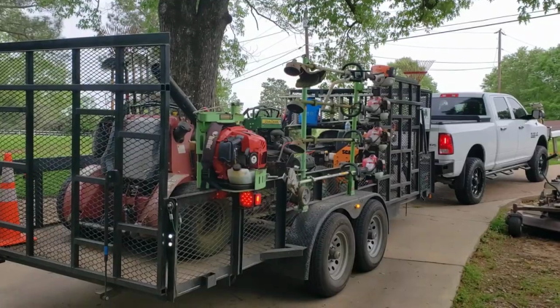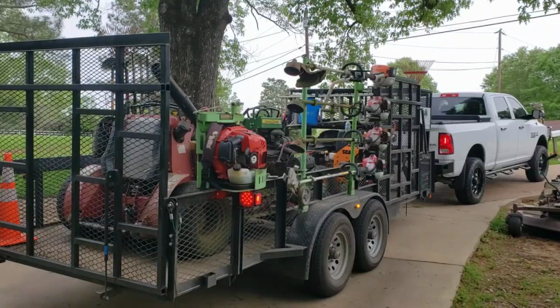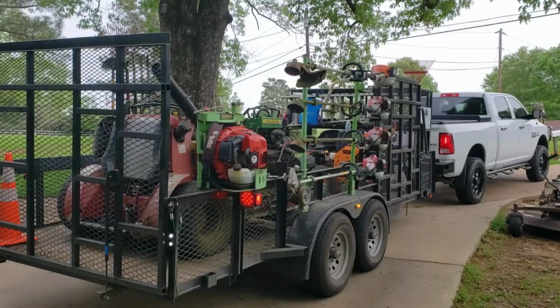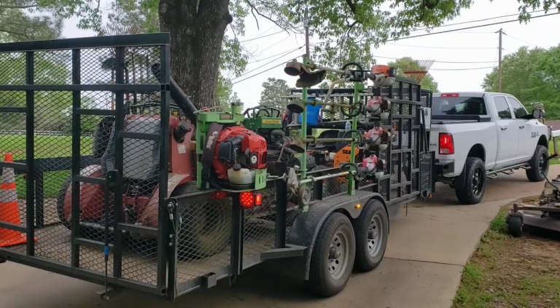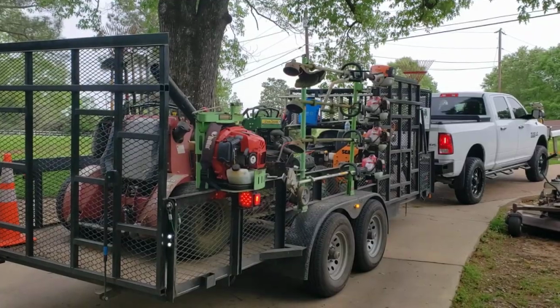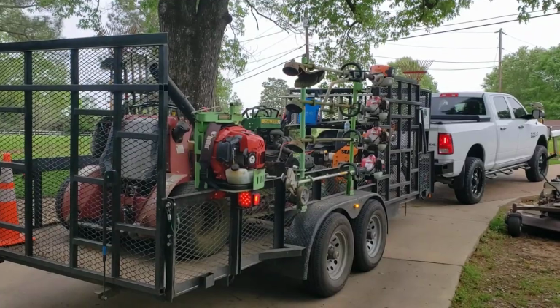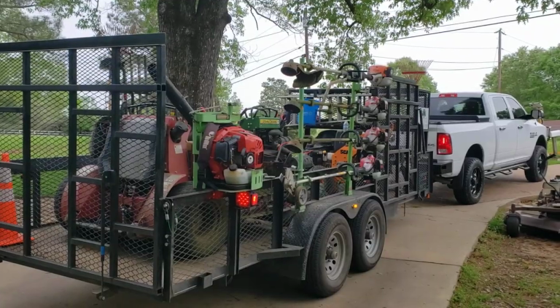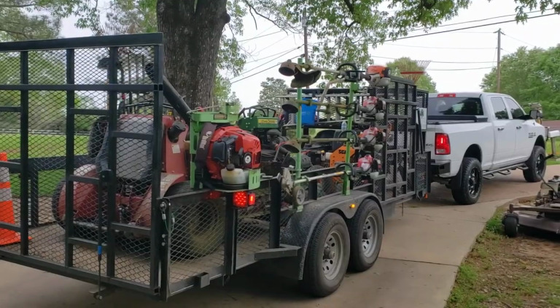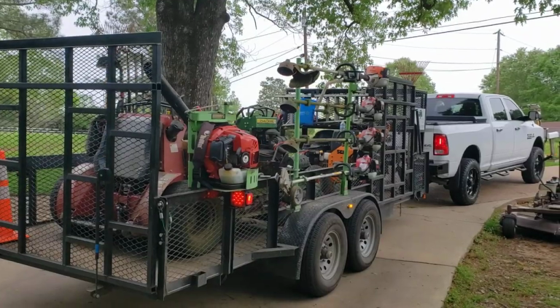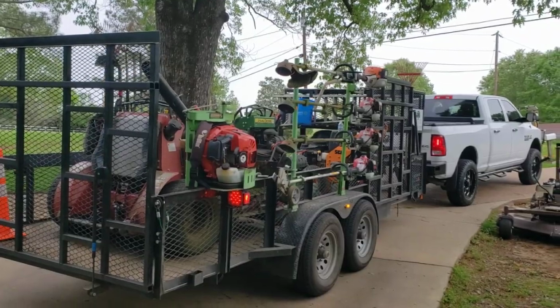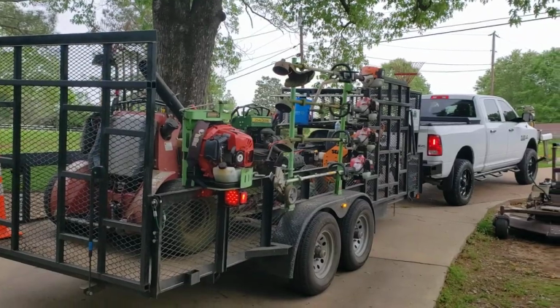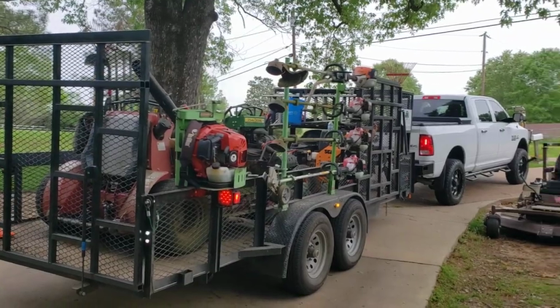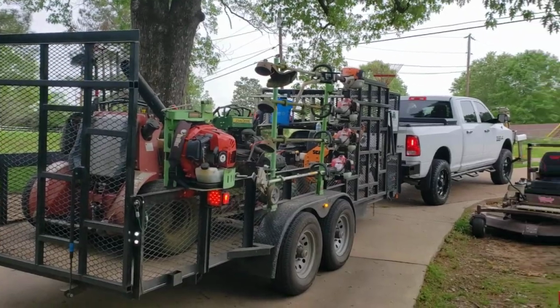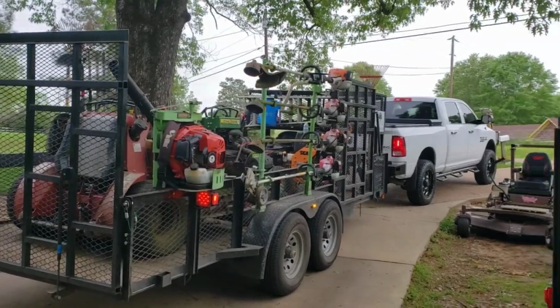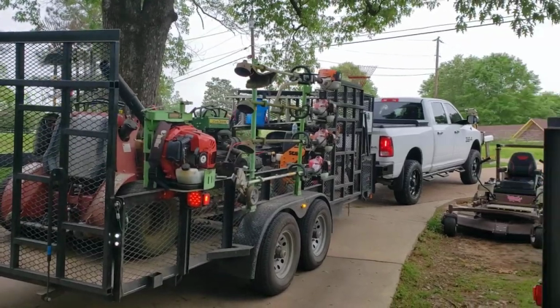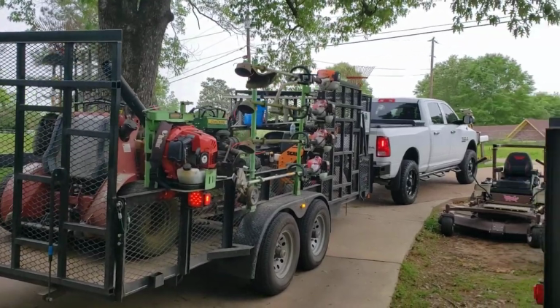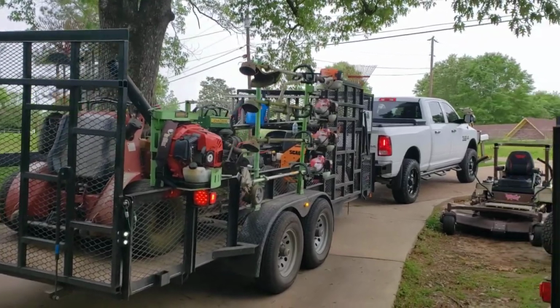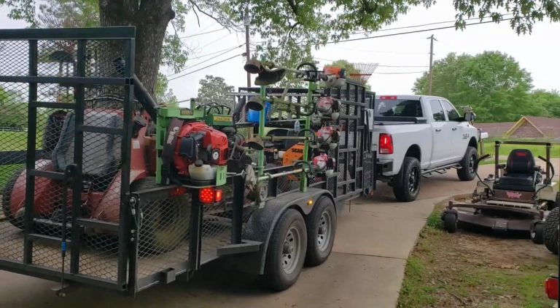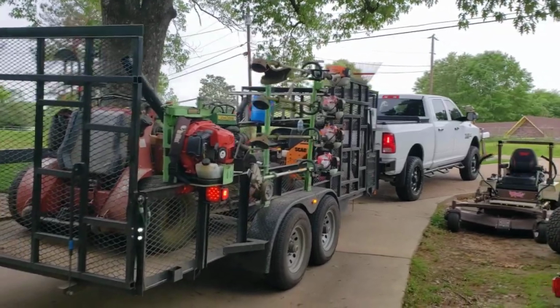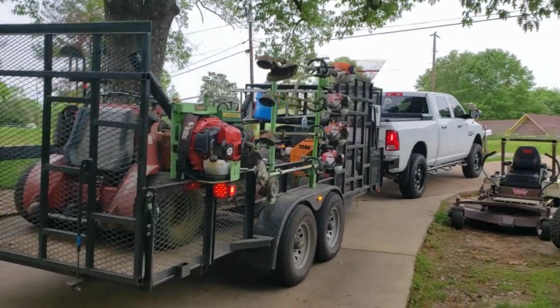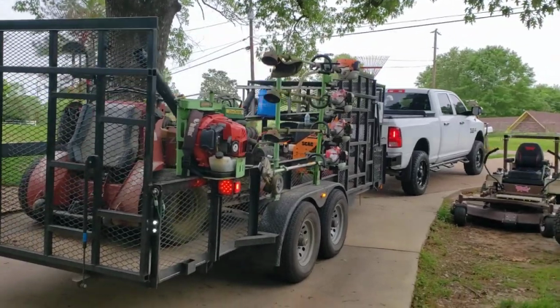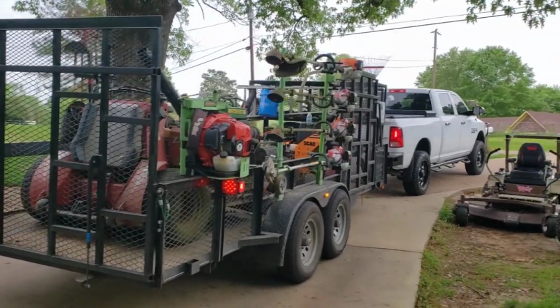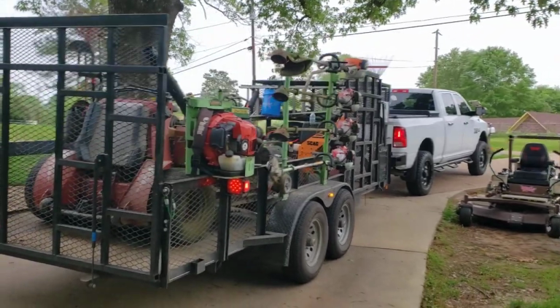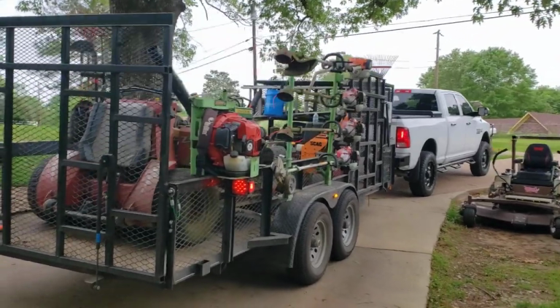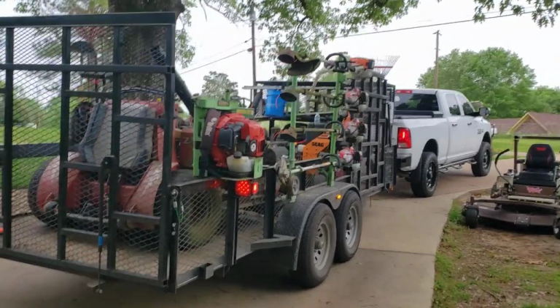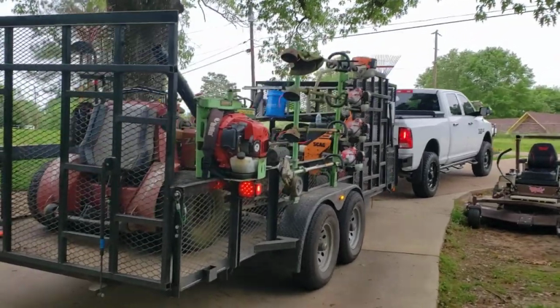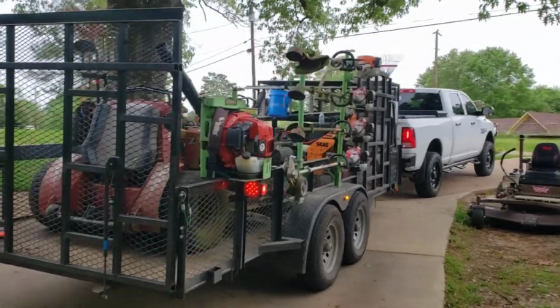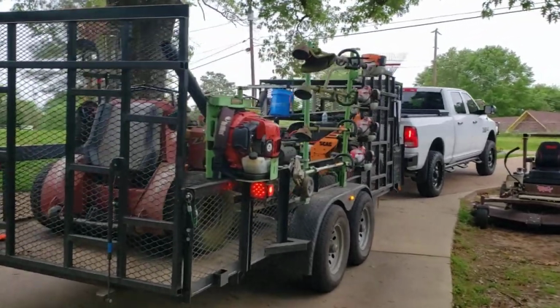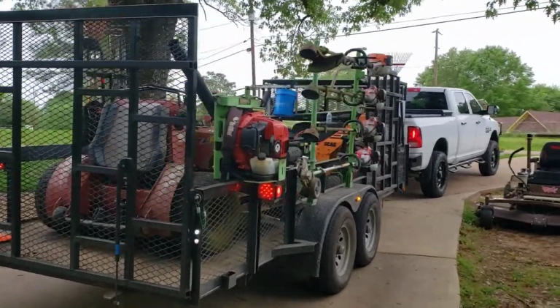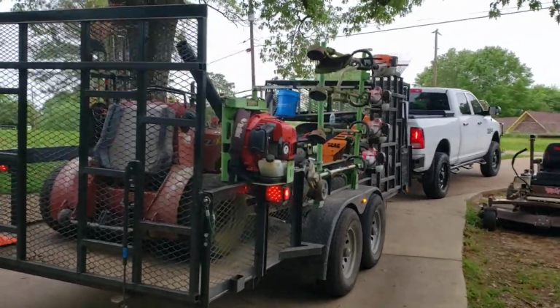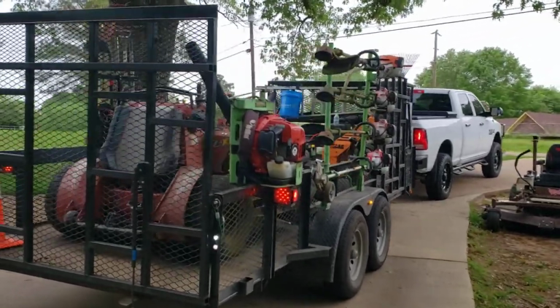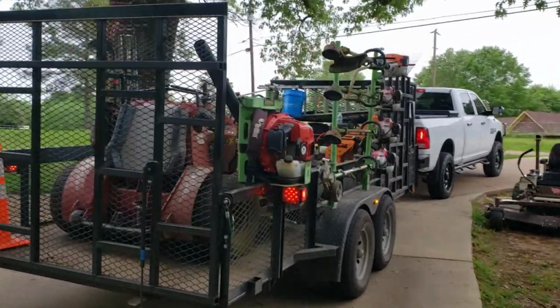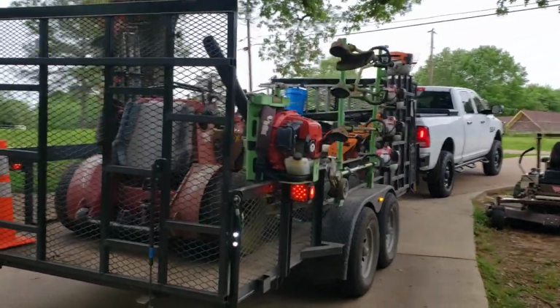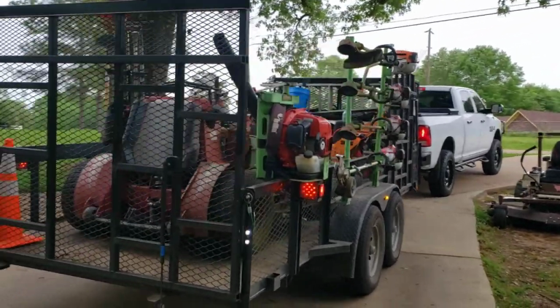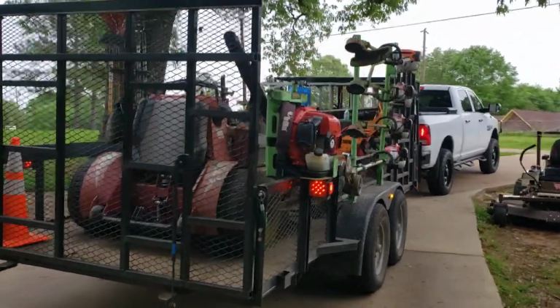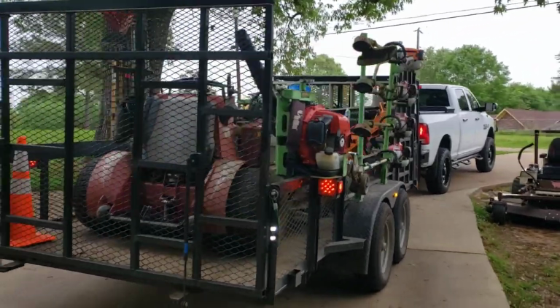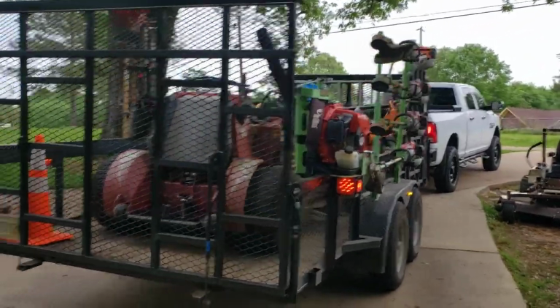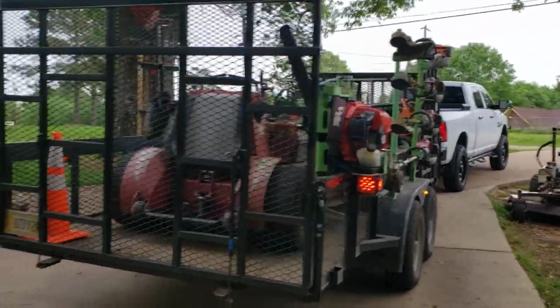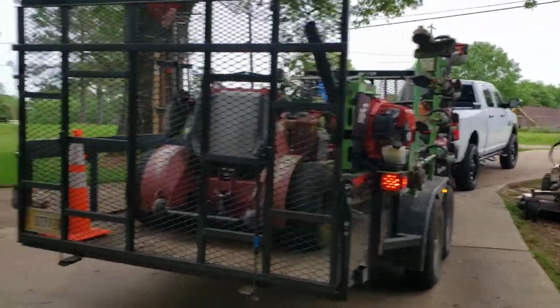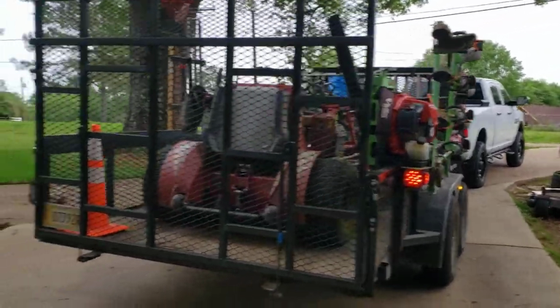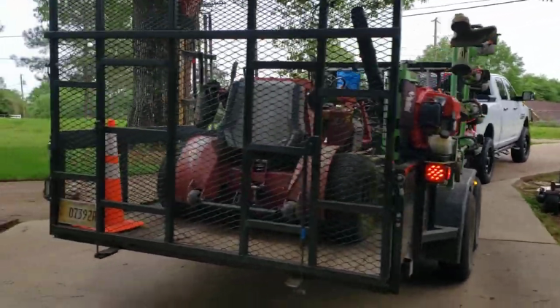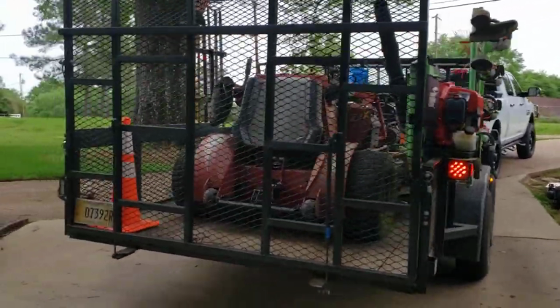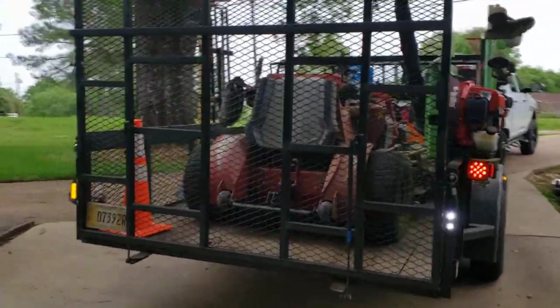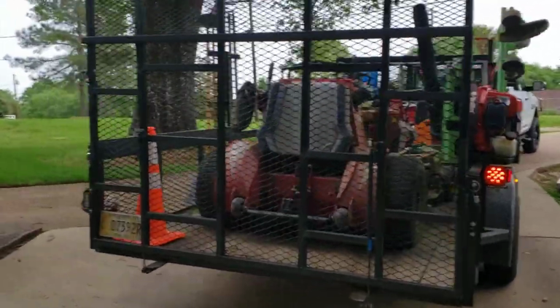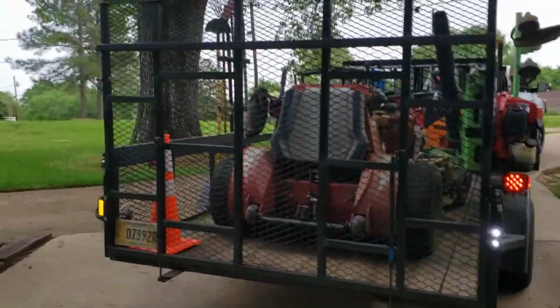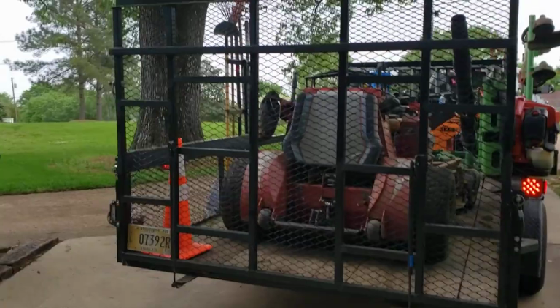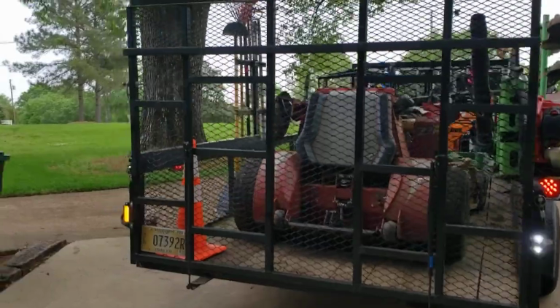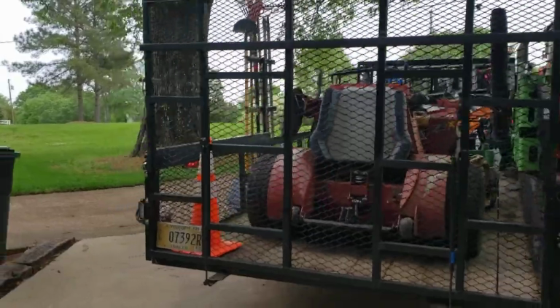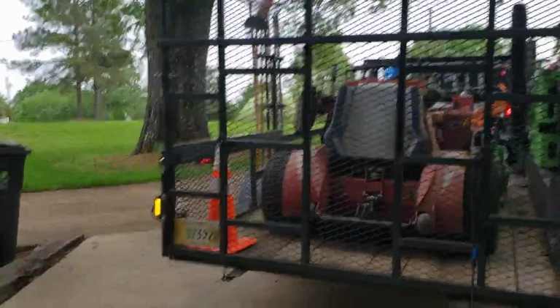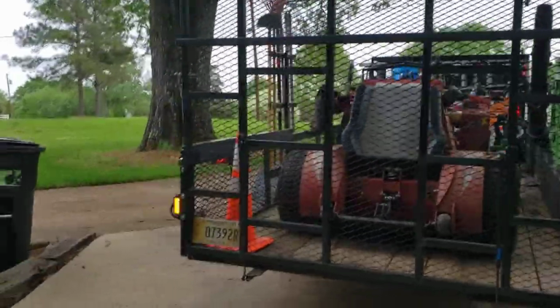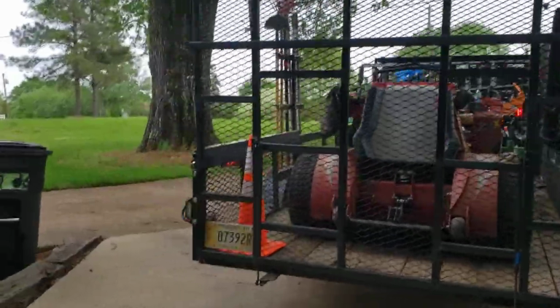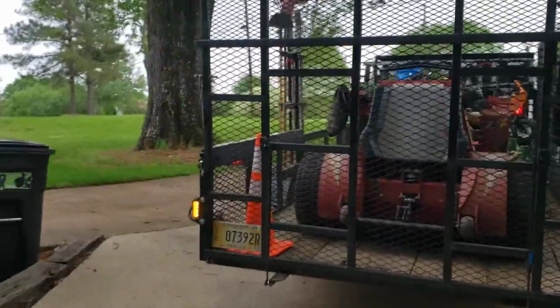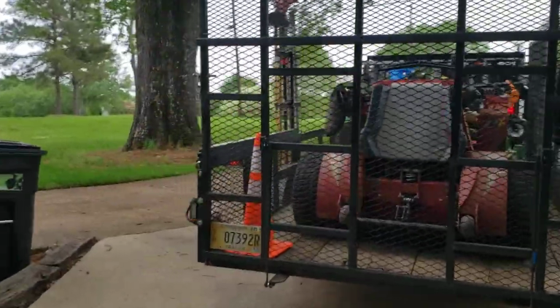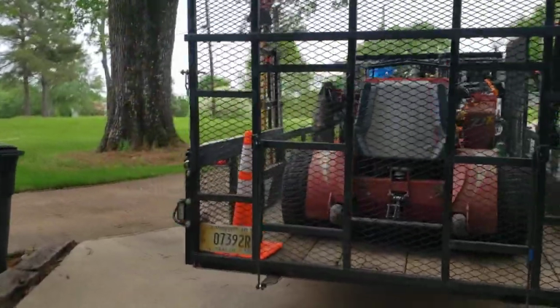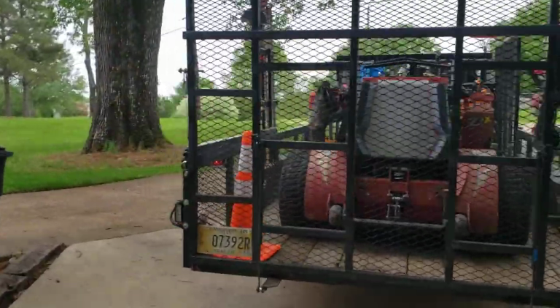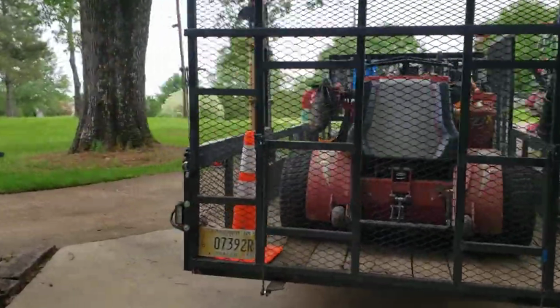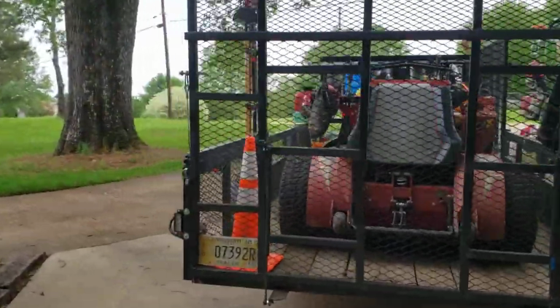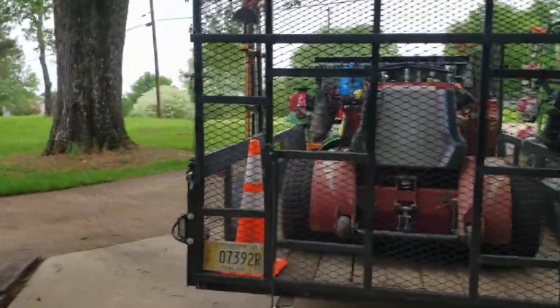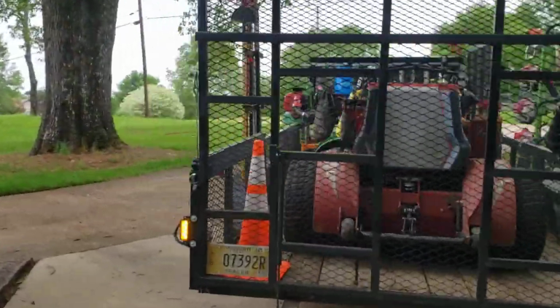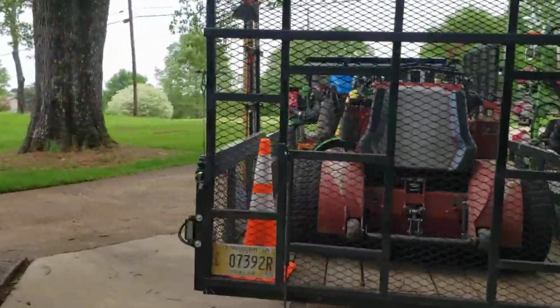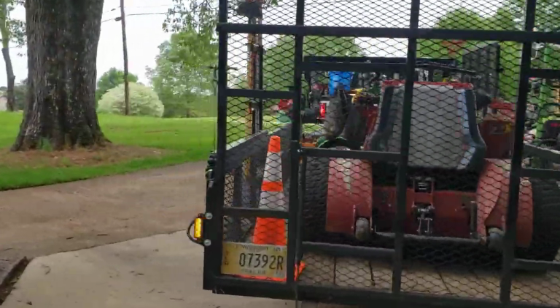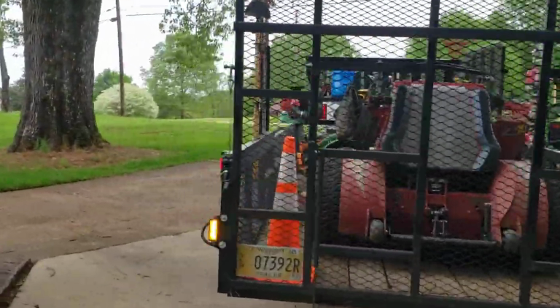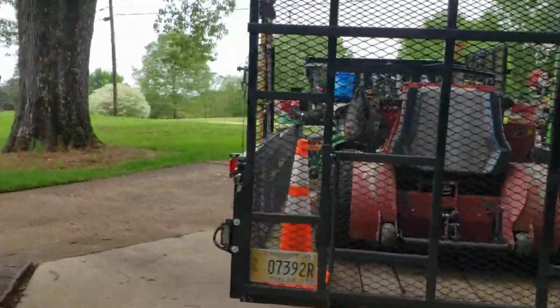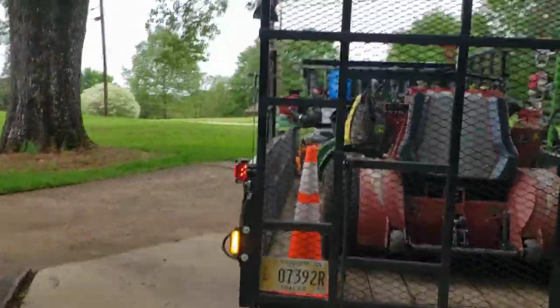What's going on guys? Derek here, Southern Style Lawn Care. Today I'm going to show you guys our lawn care setup for 2020.